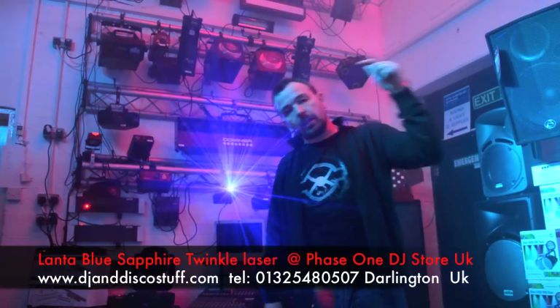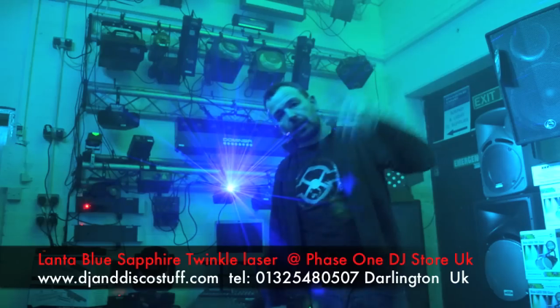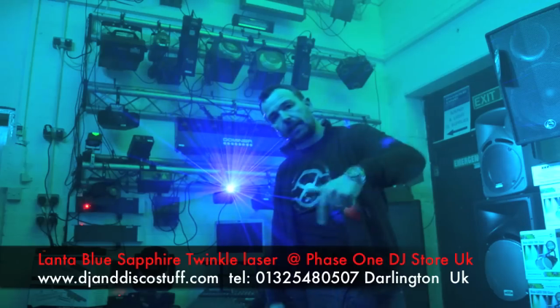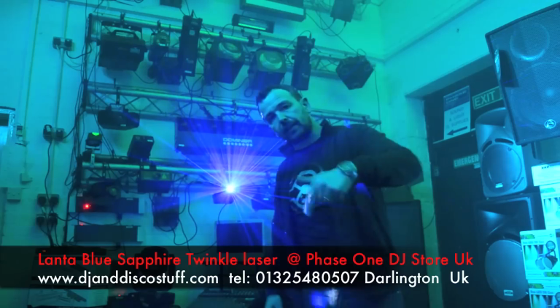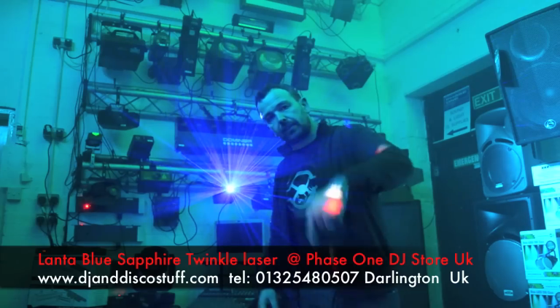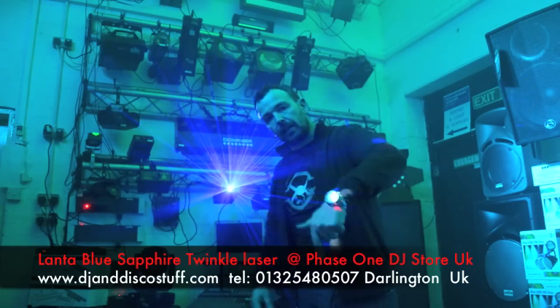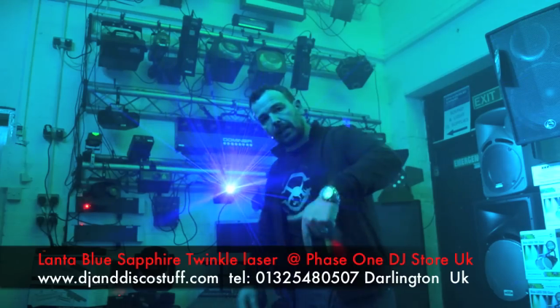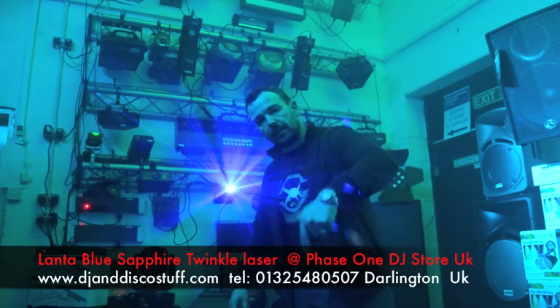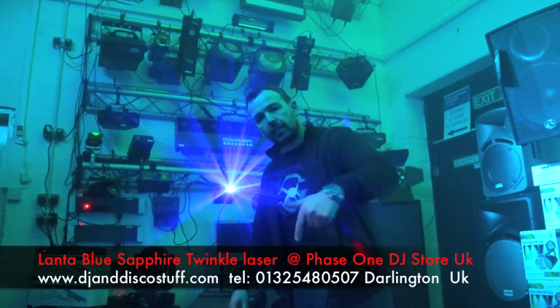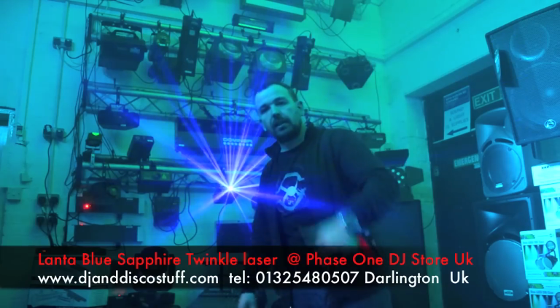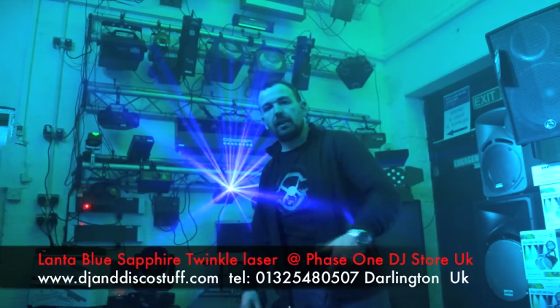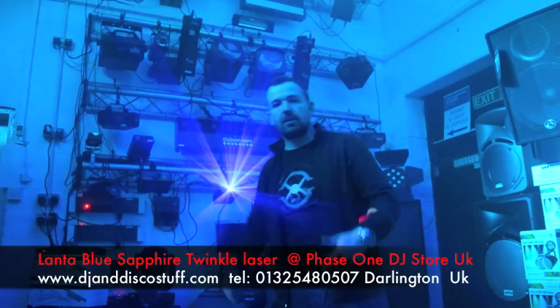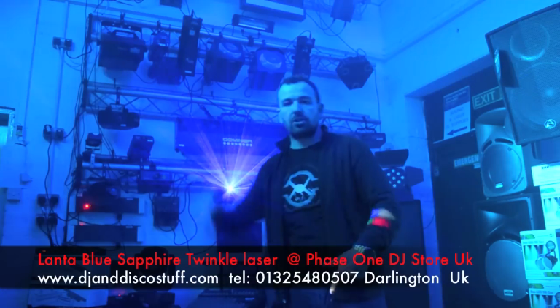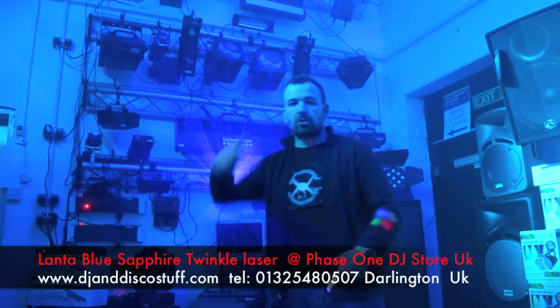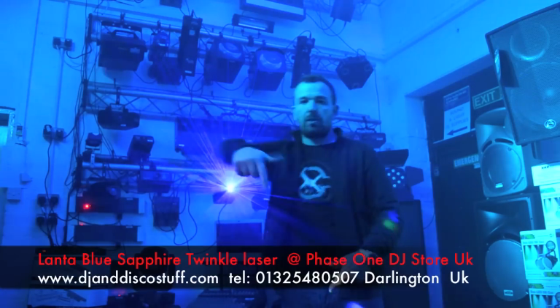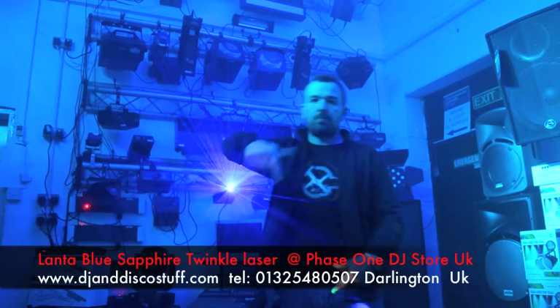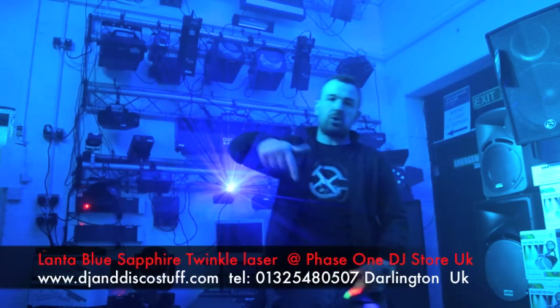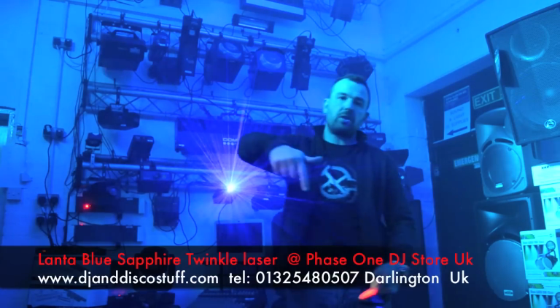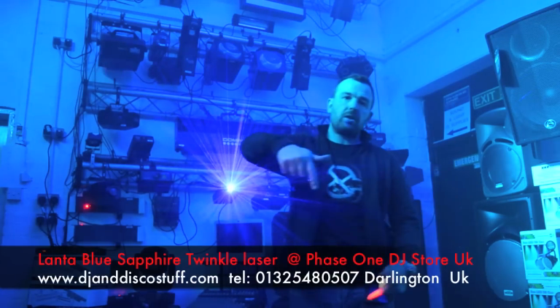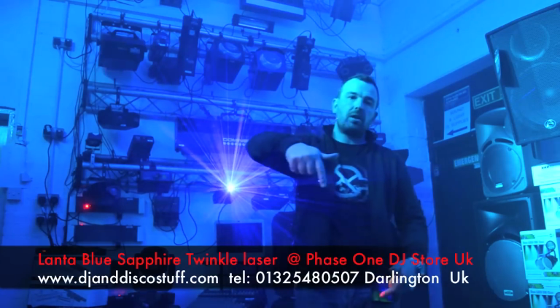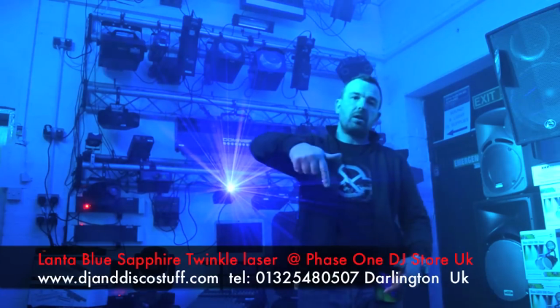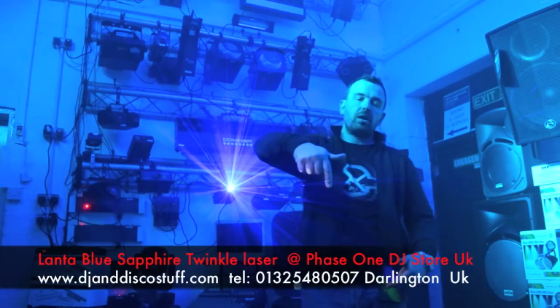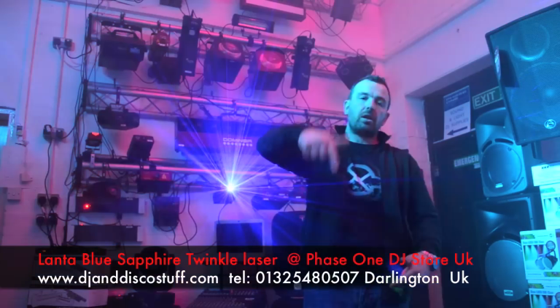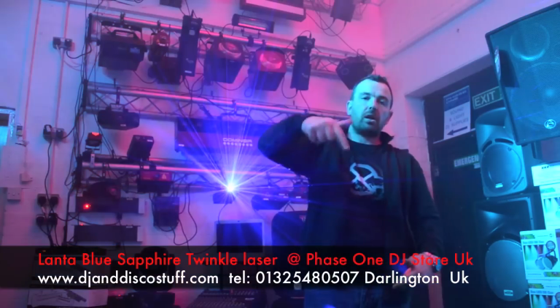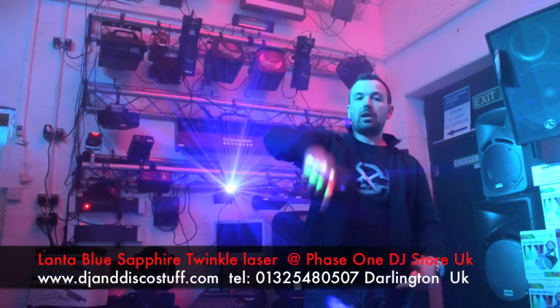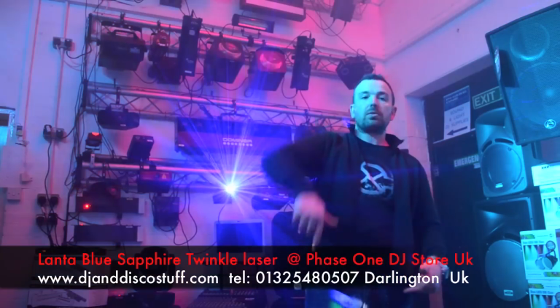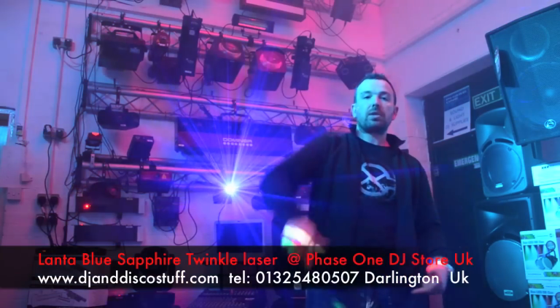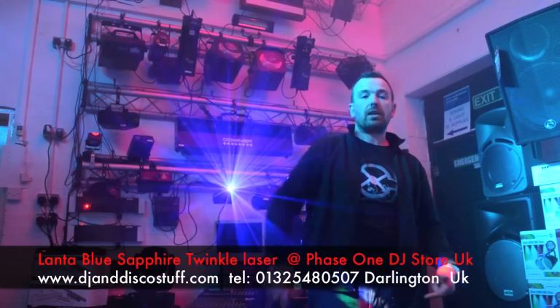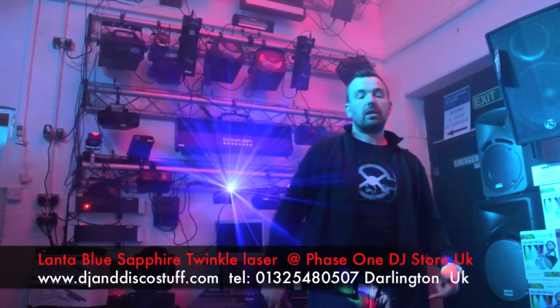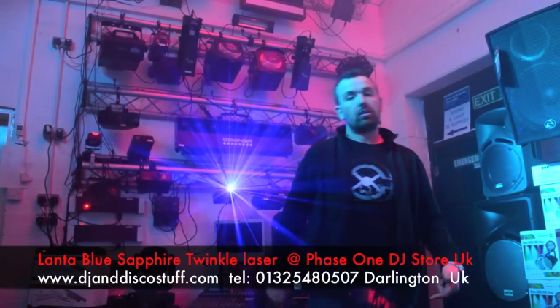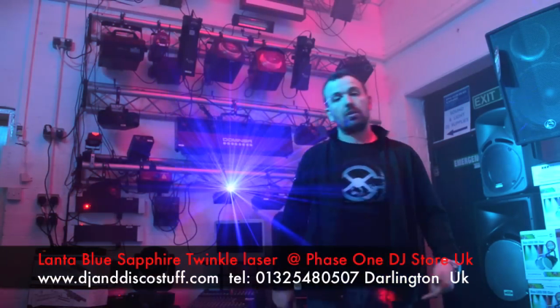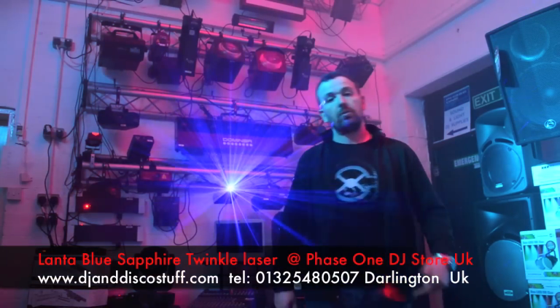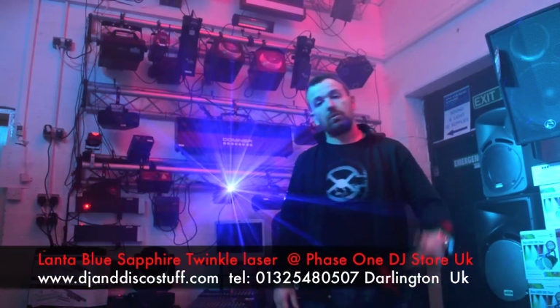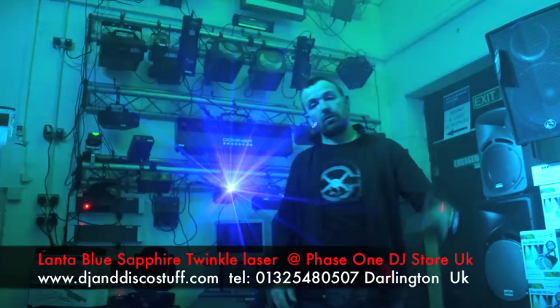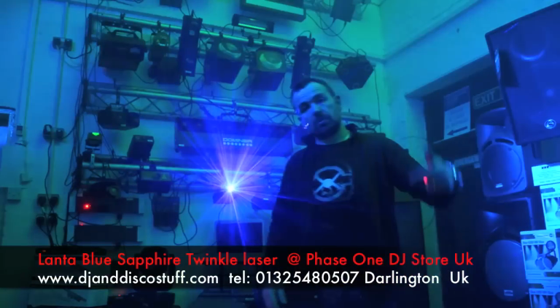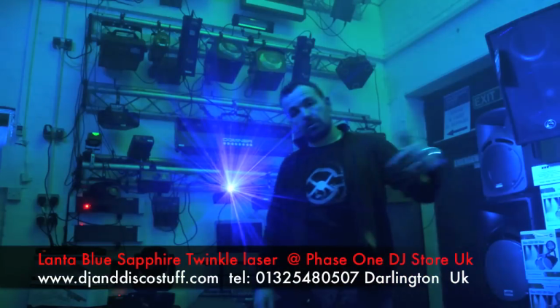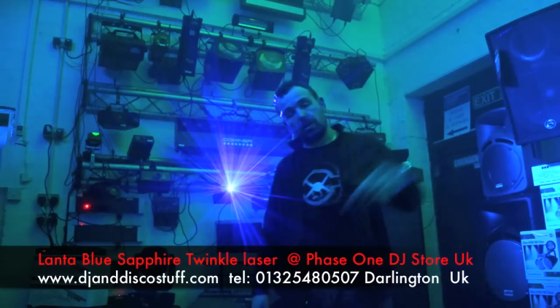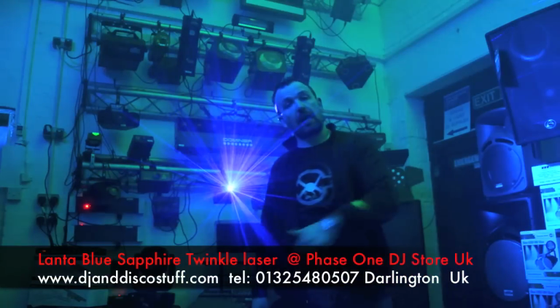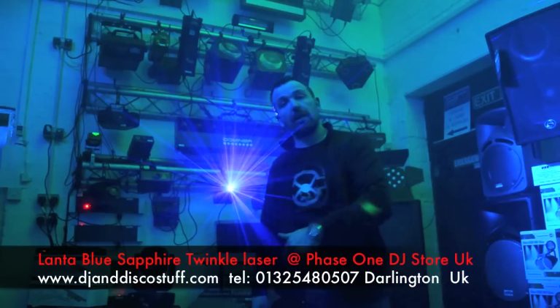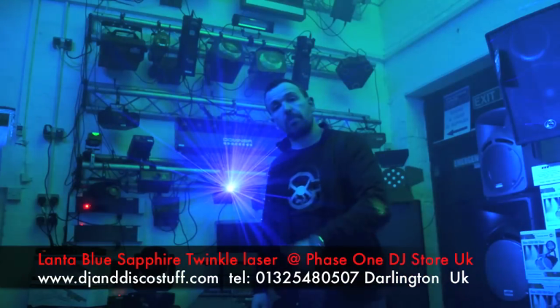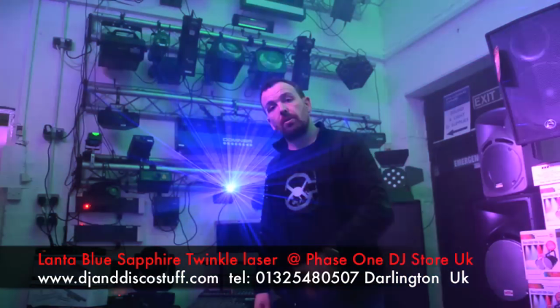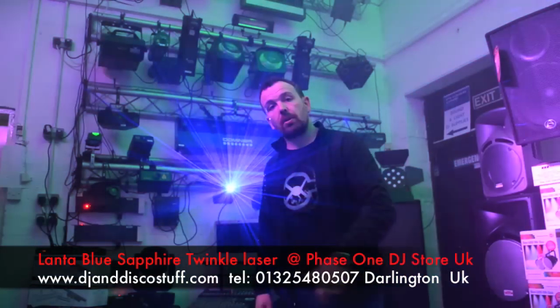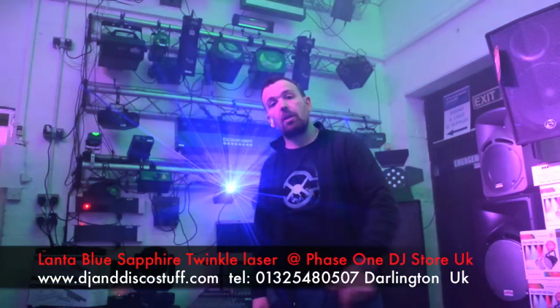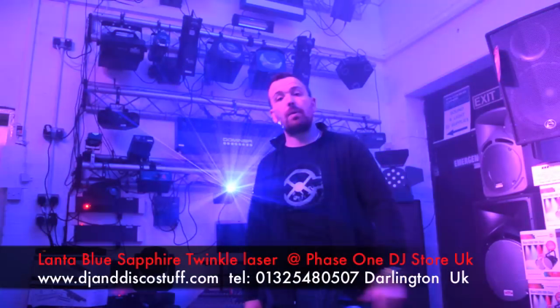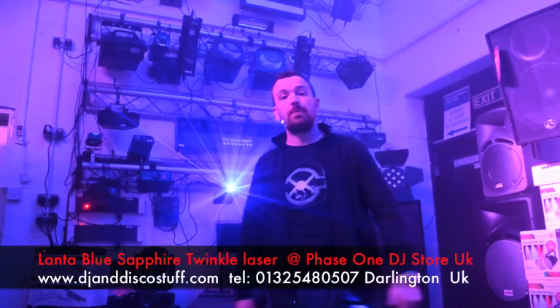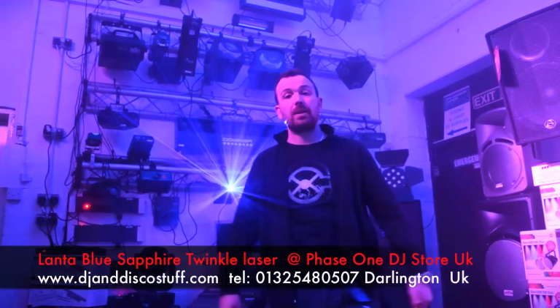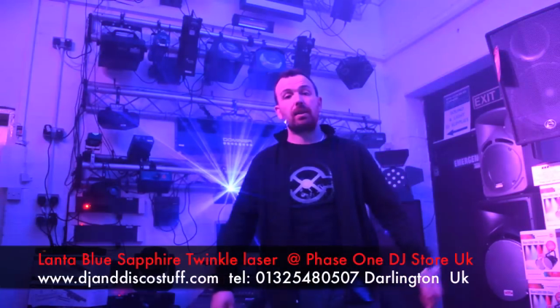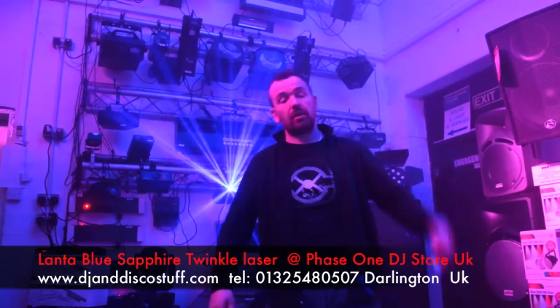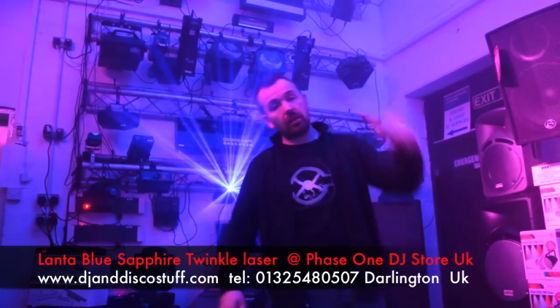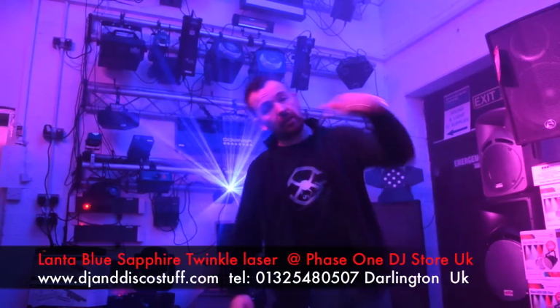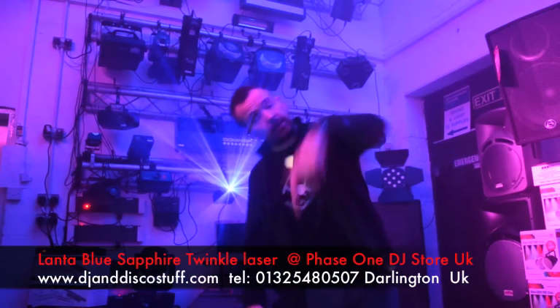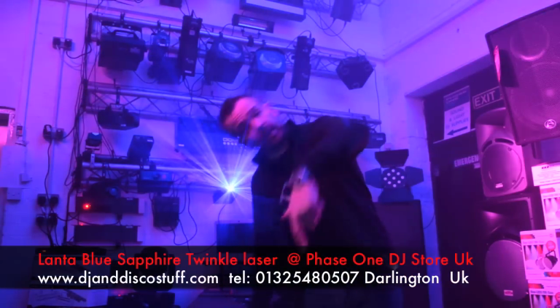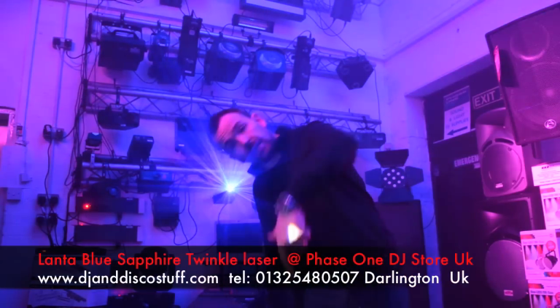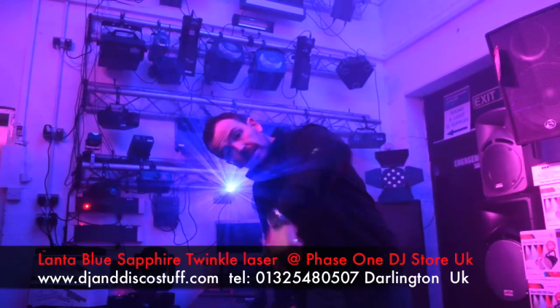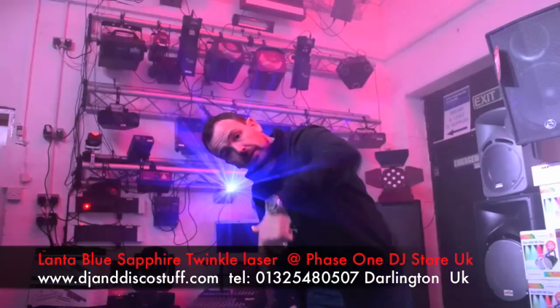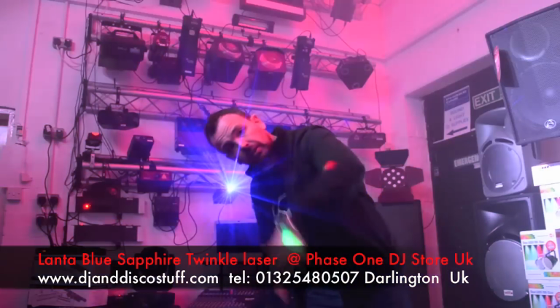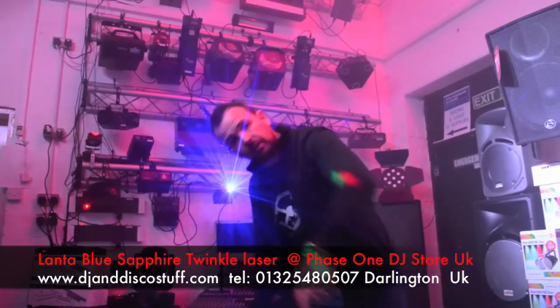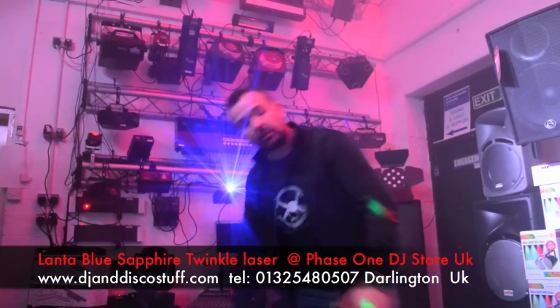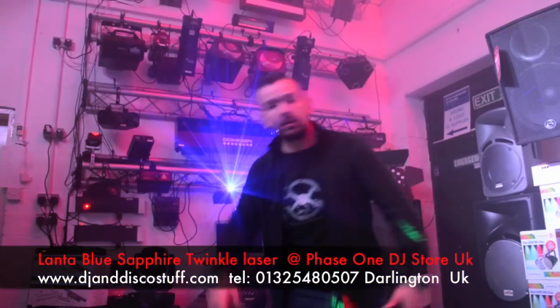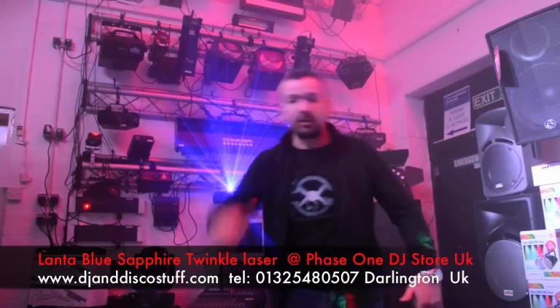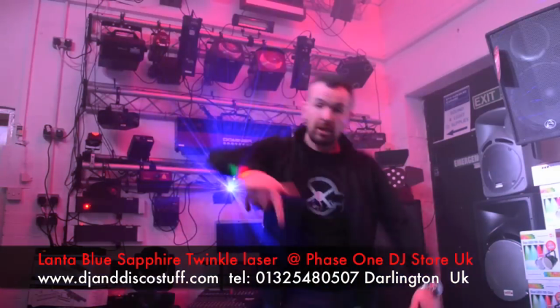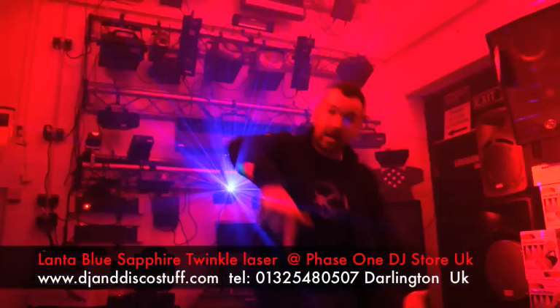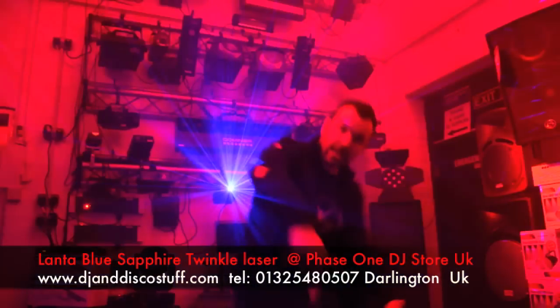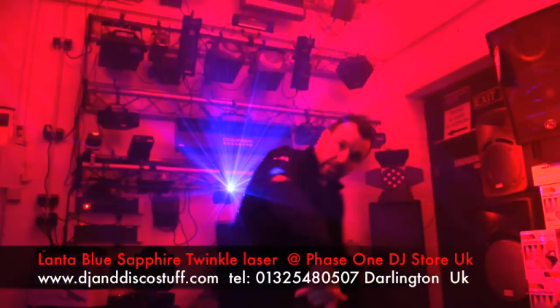Click the link in the description and it will take you through to the item on our website. Click the link.